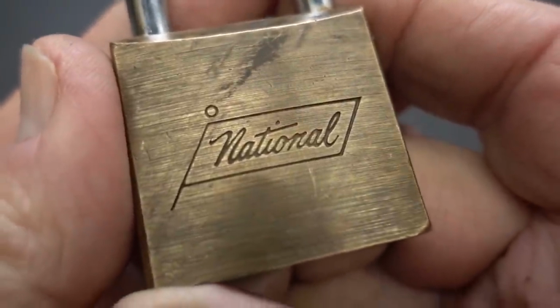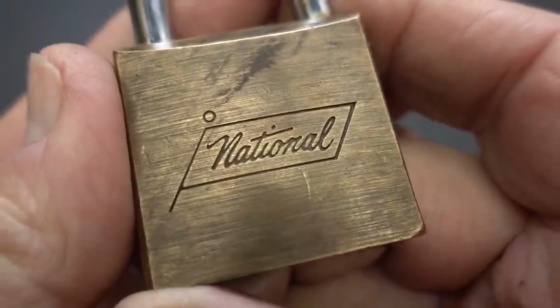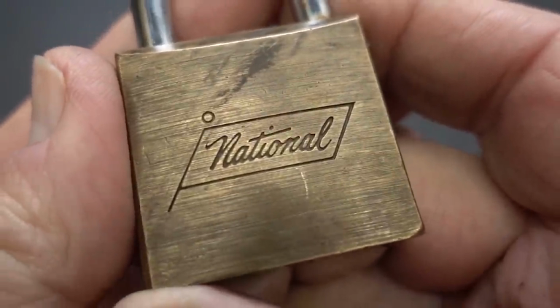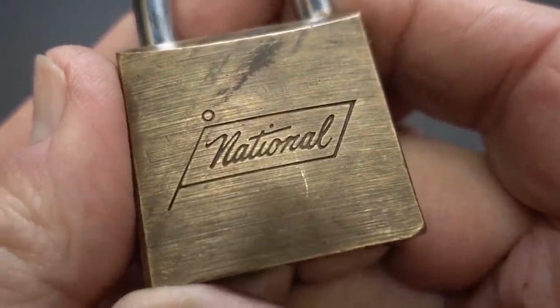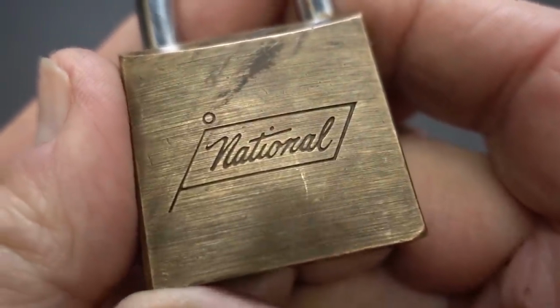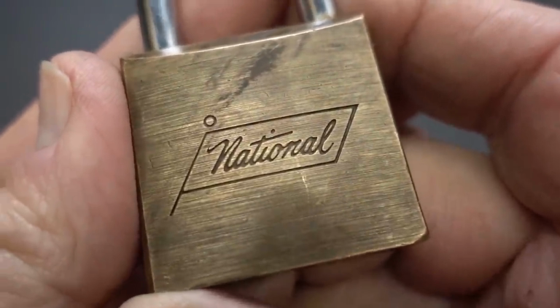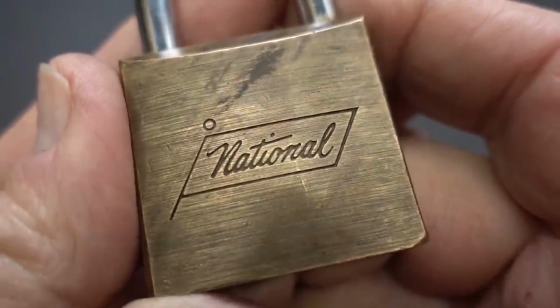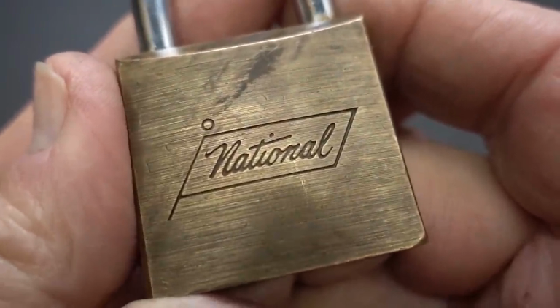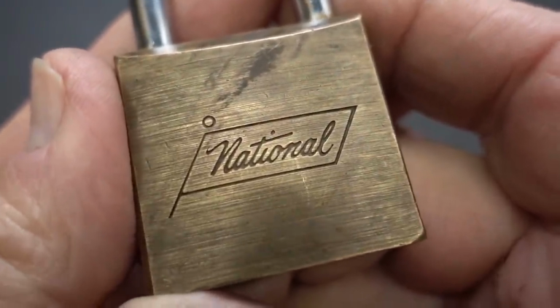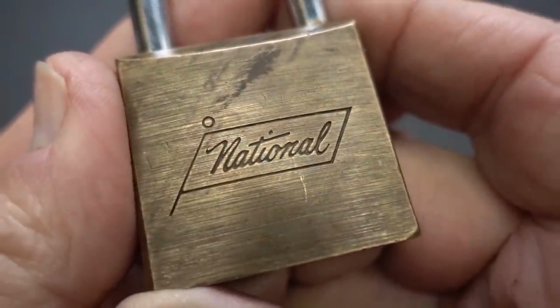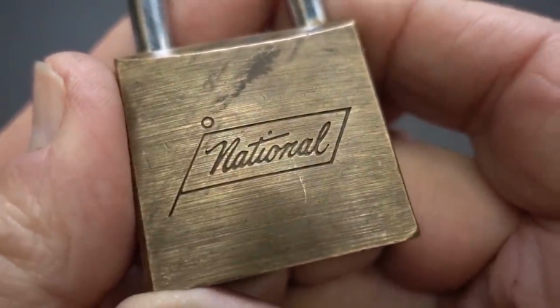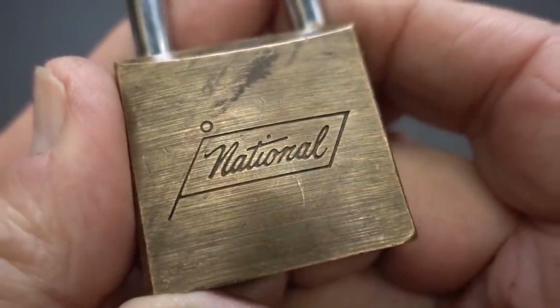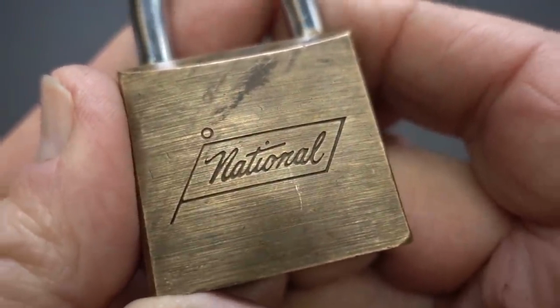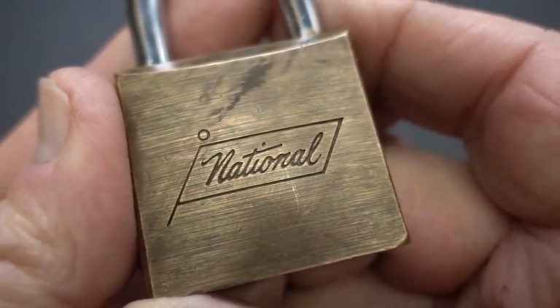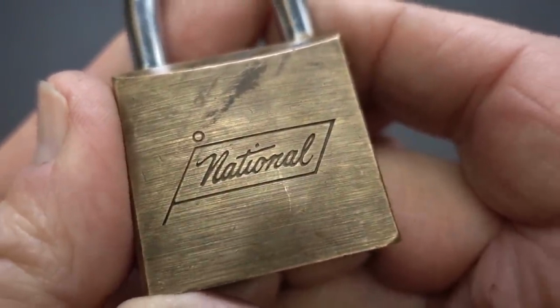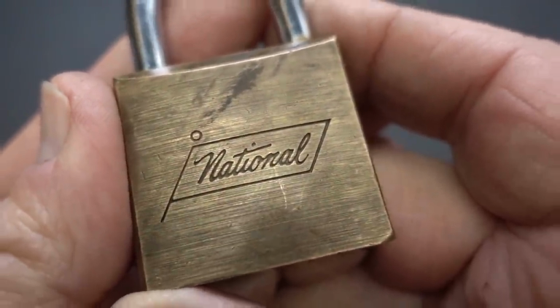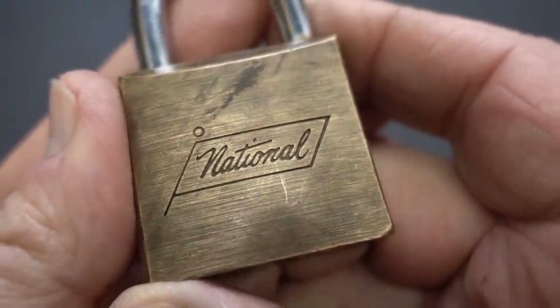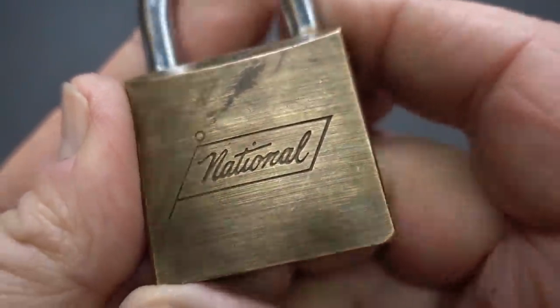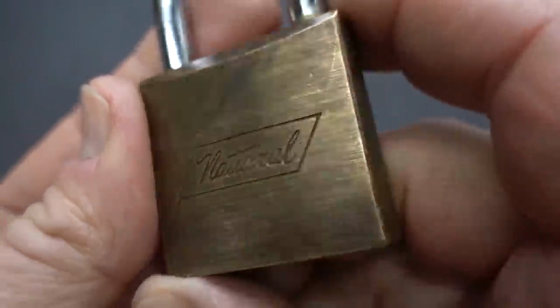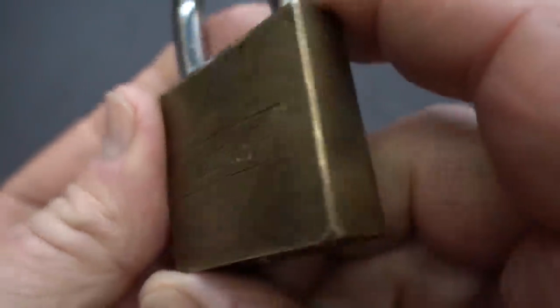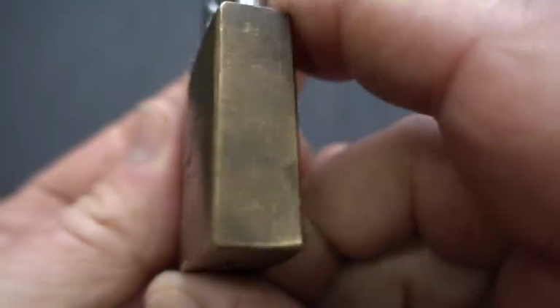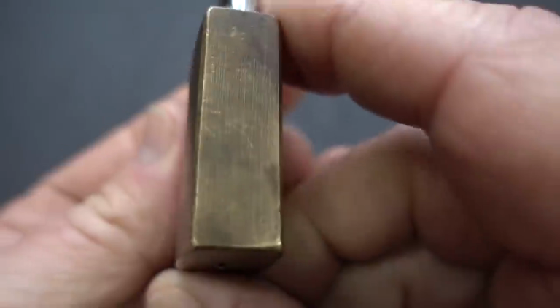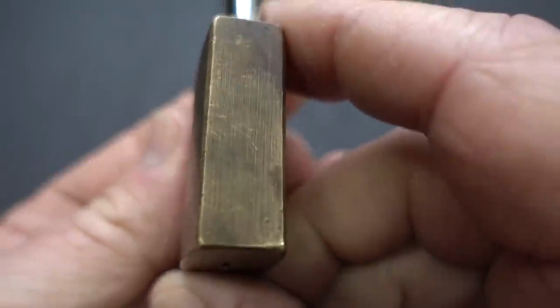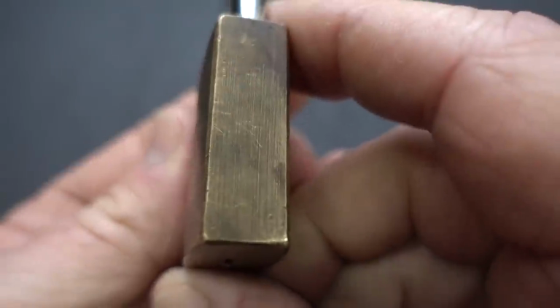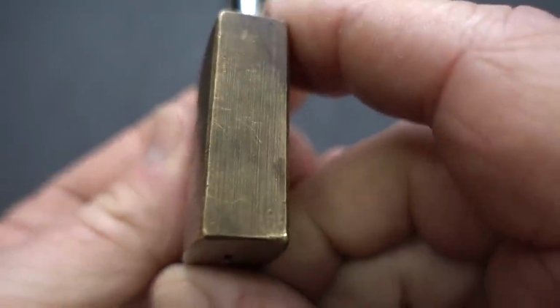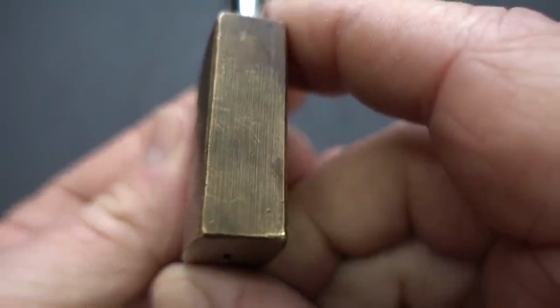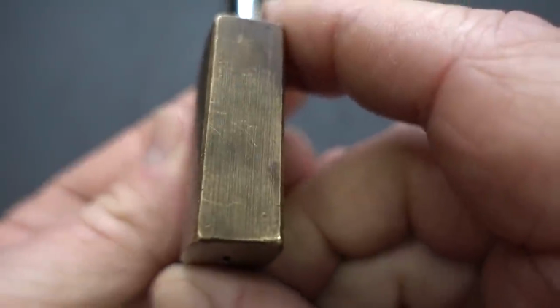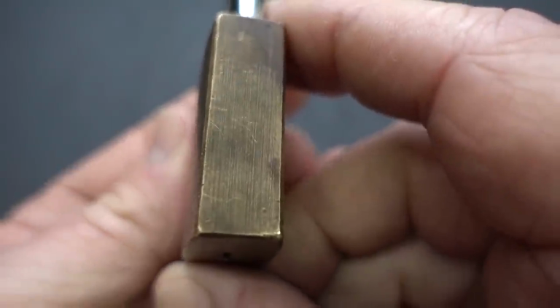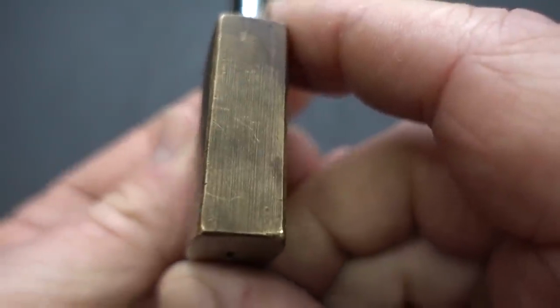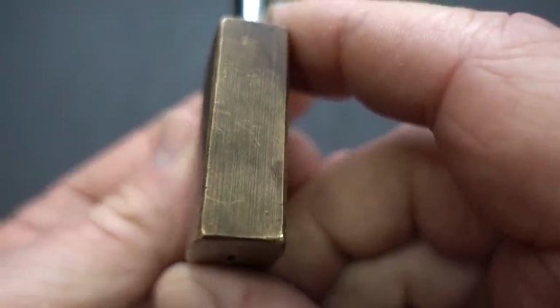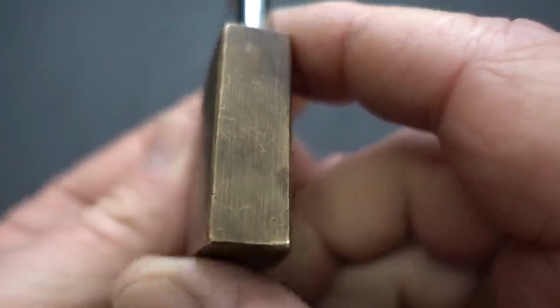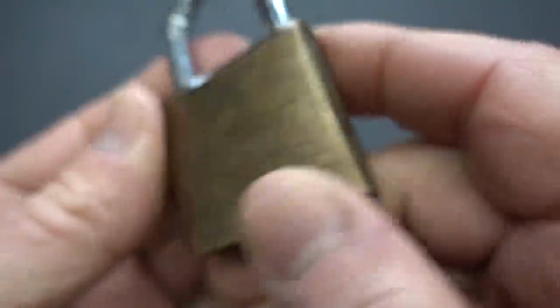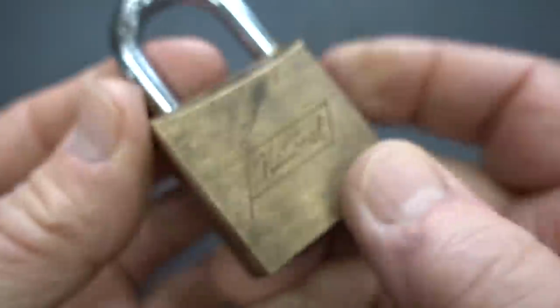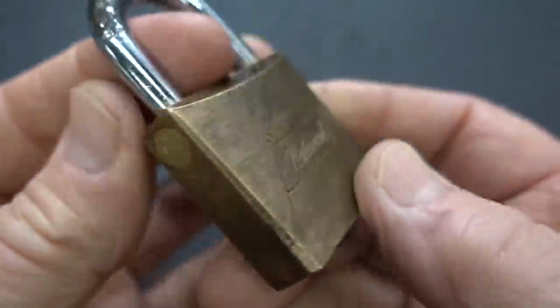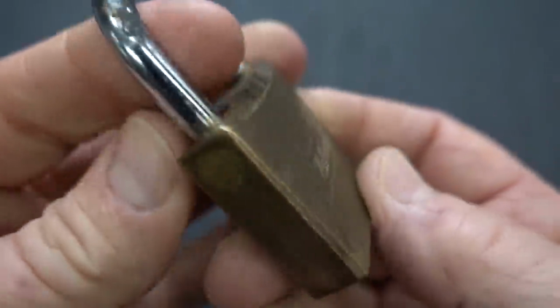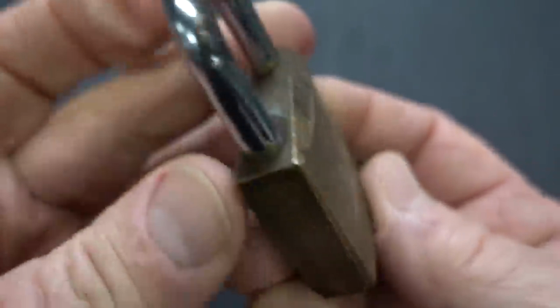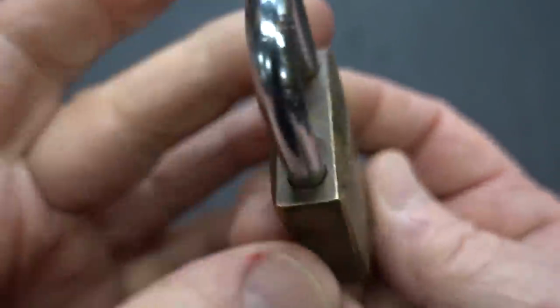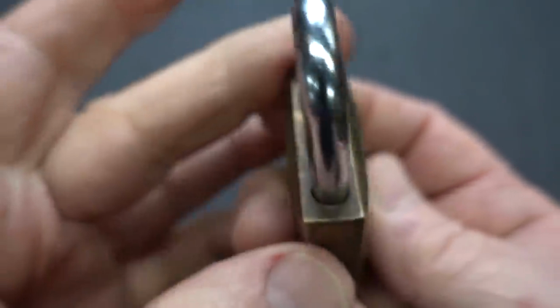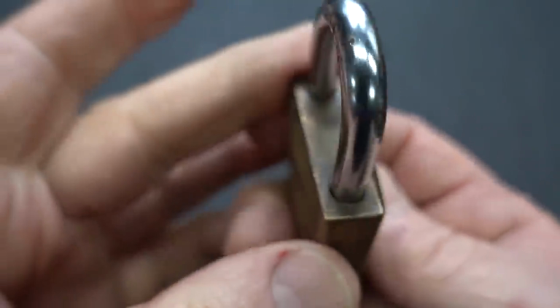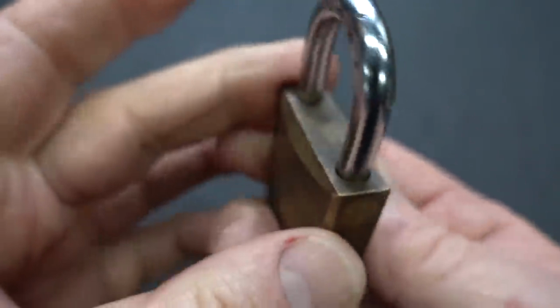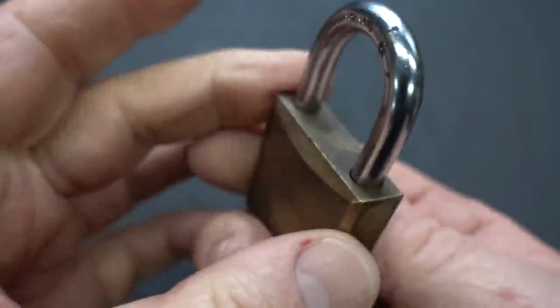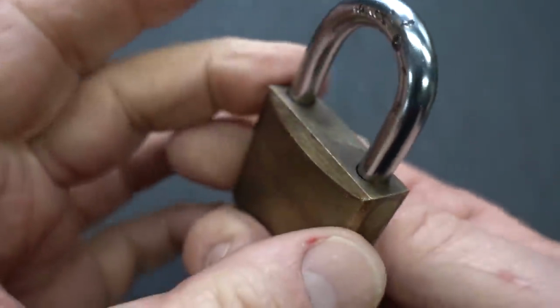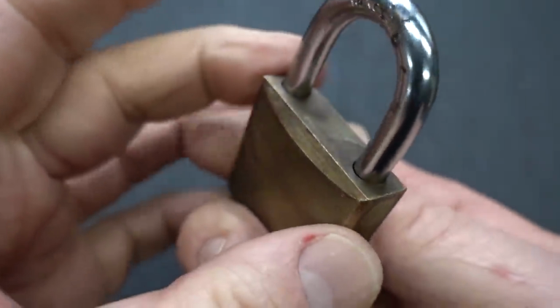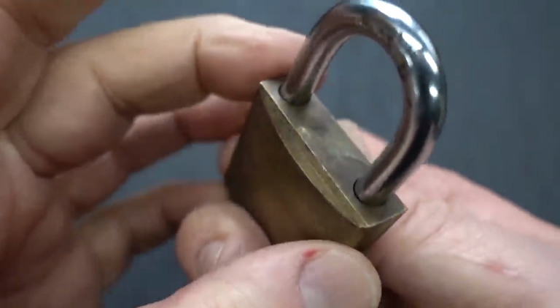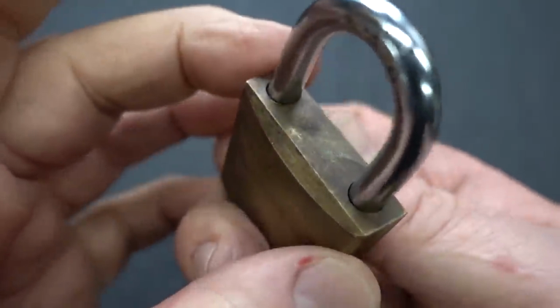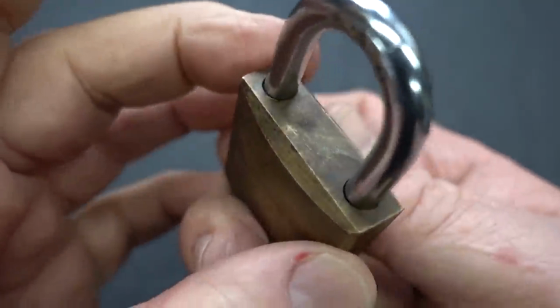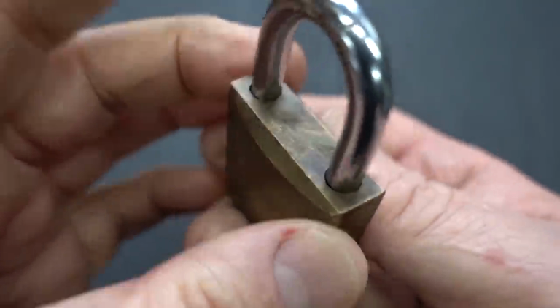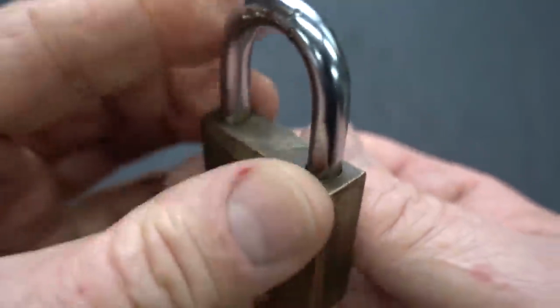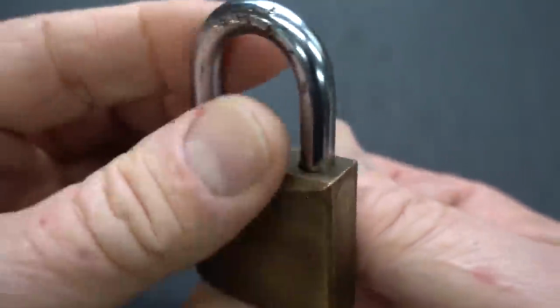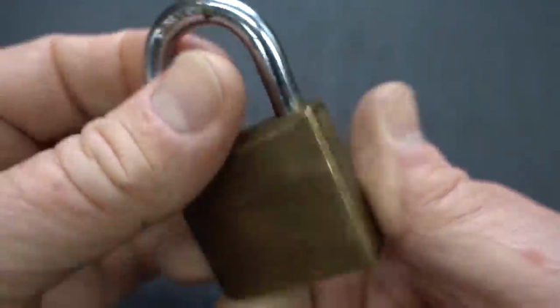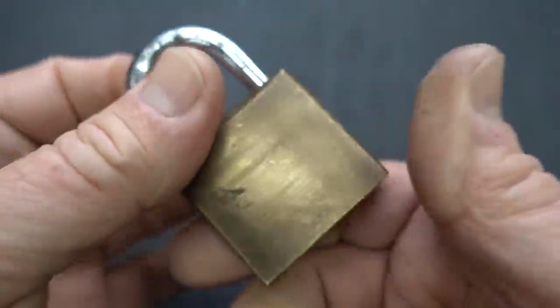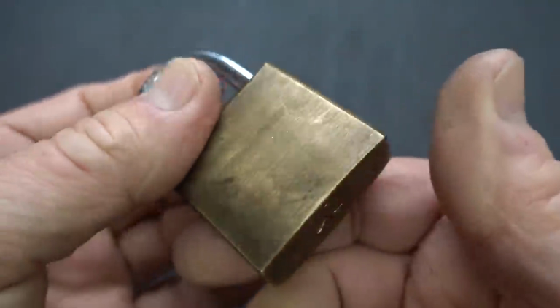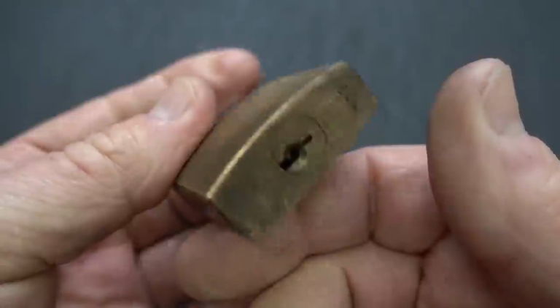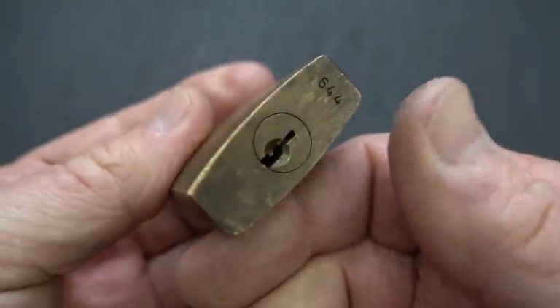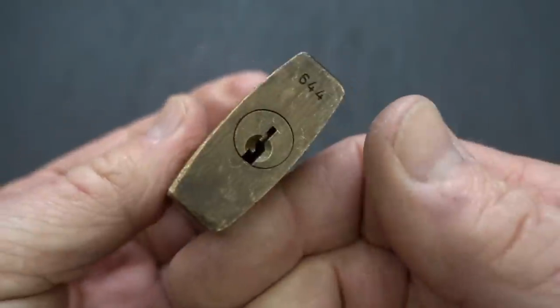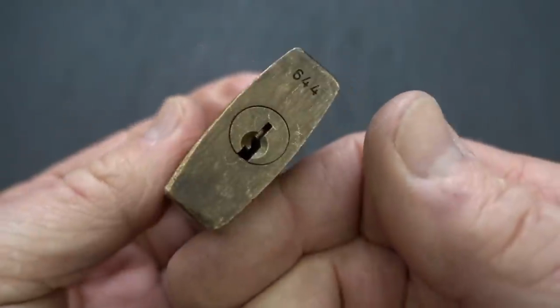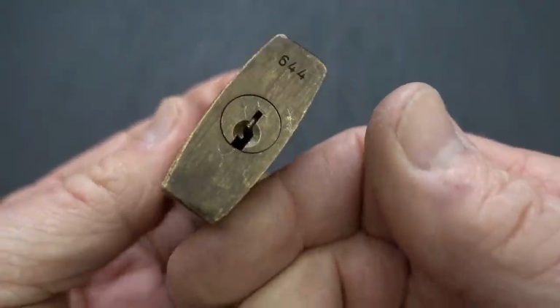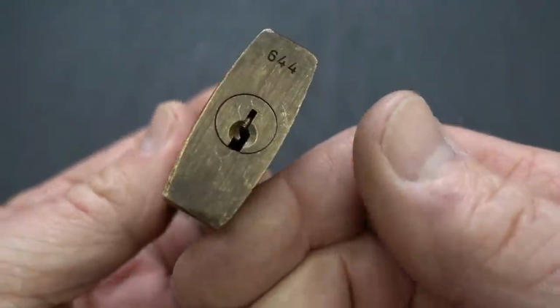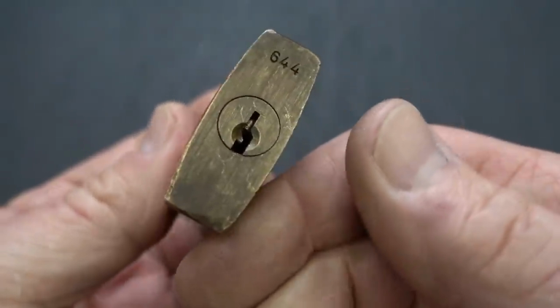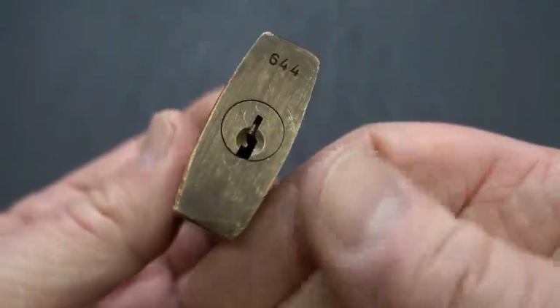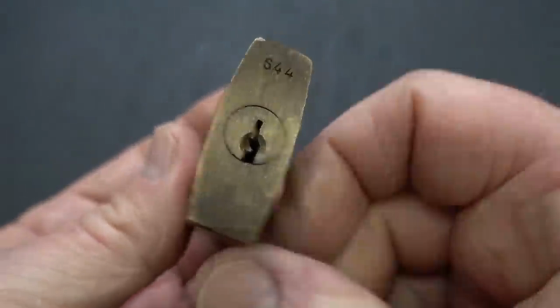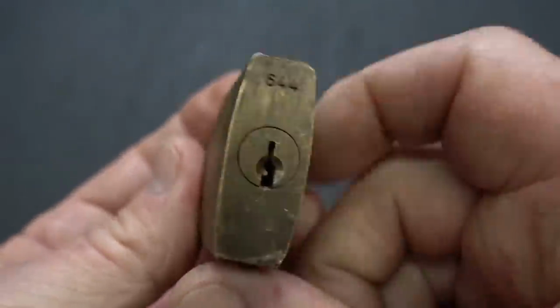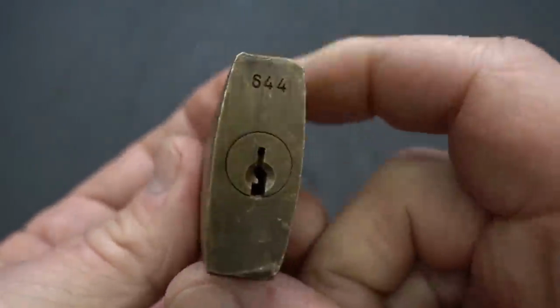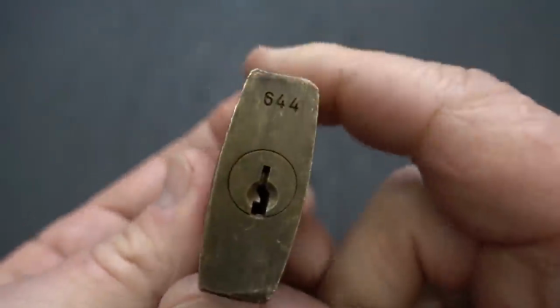I bought it because I'd never seen a National brand padlock before and thought it might be interesting. There's no other engraving on this thing, and there's also no key unfortunately.